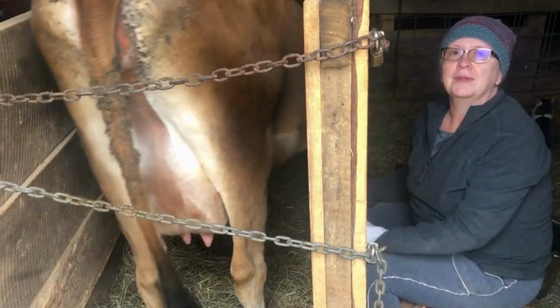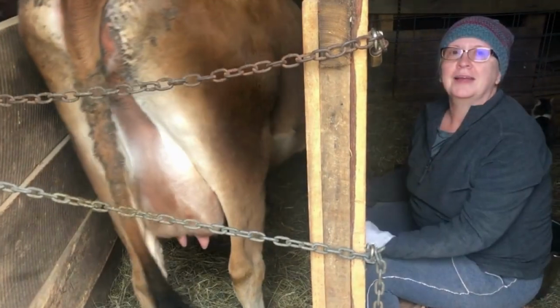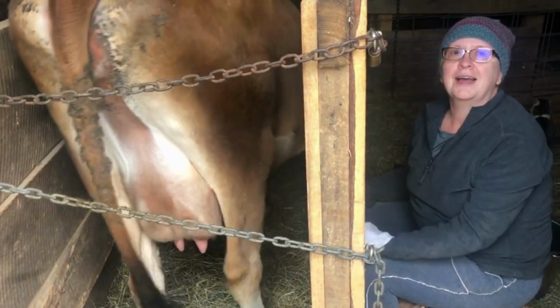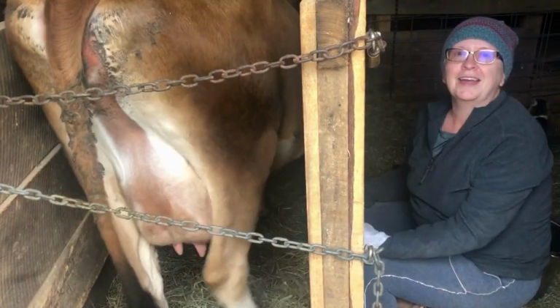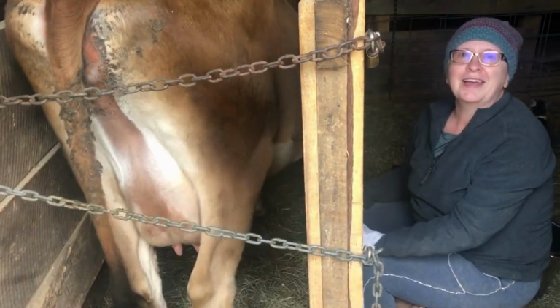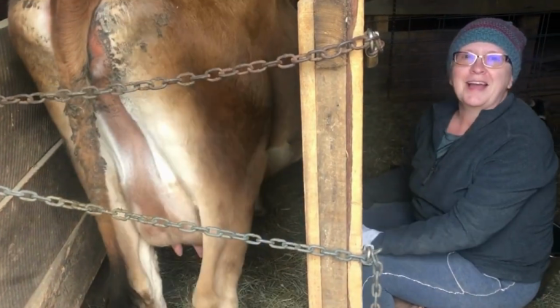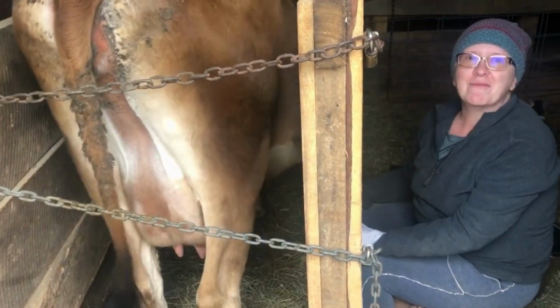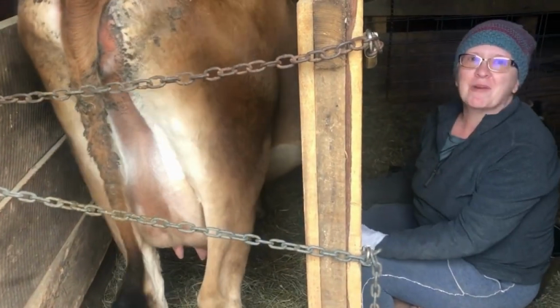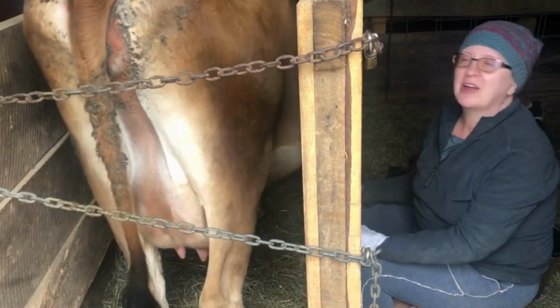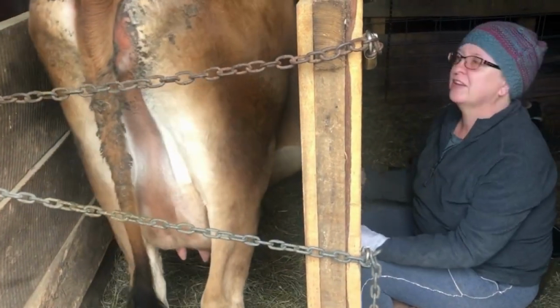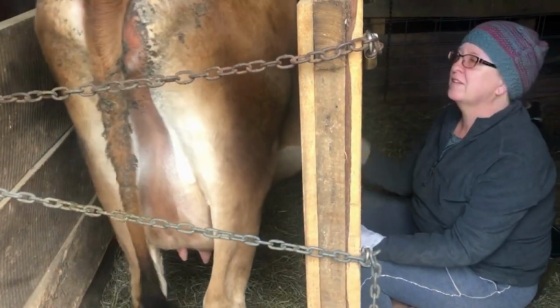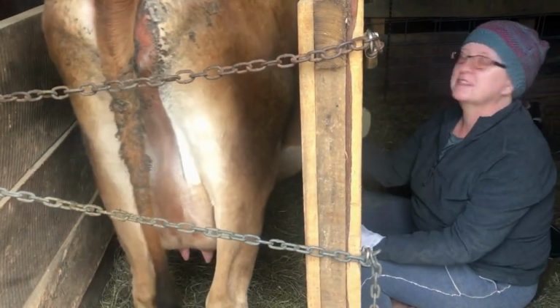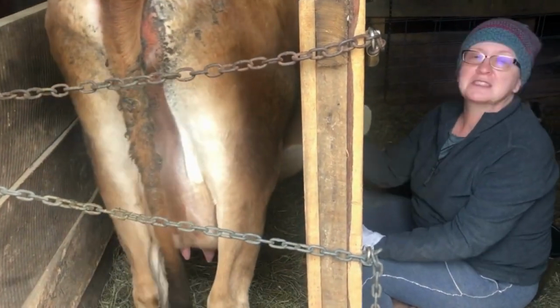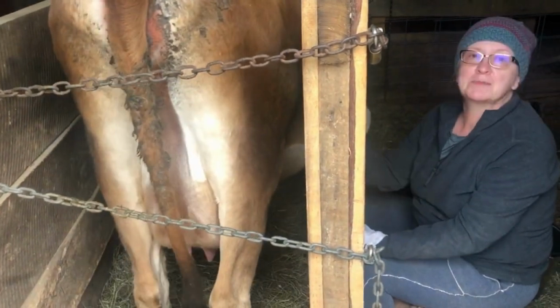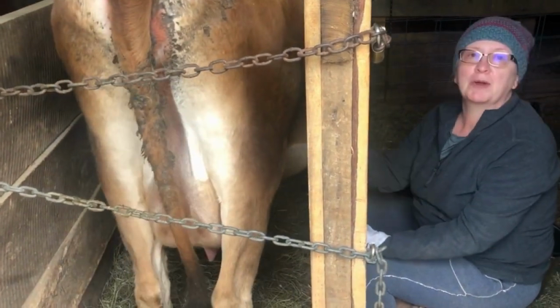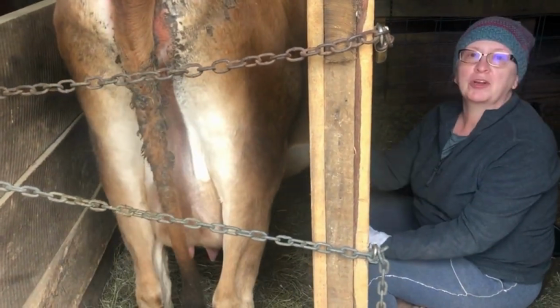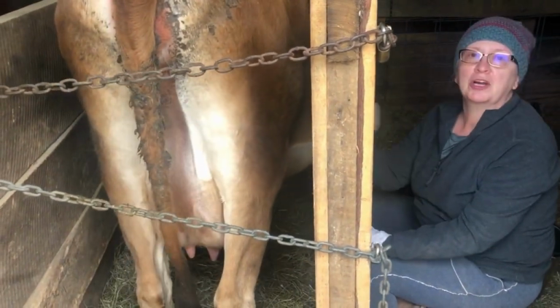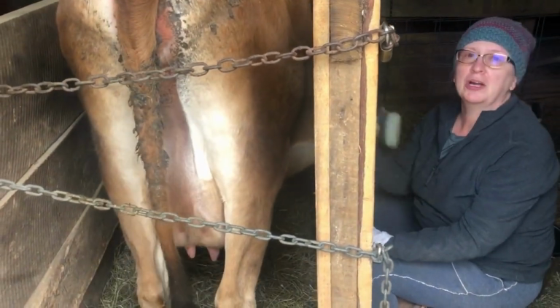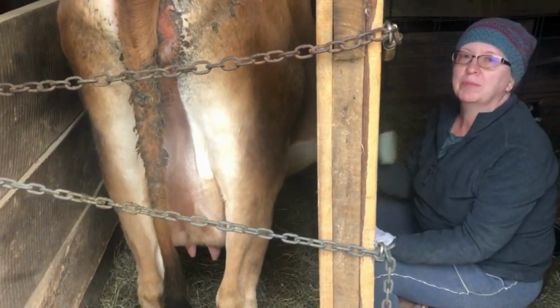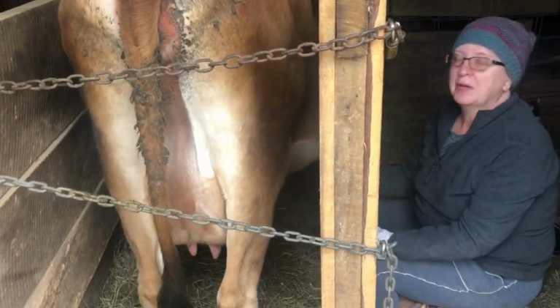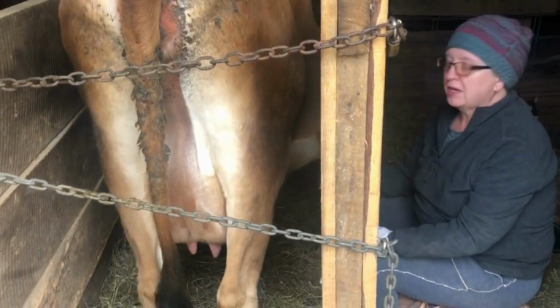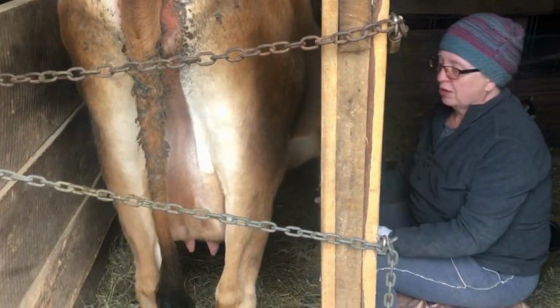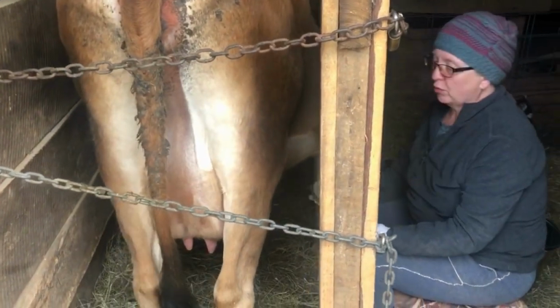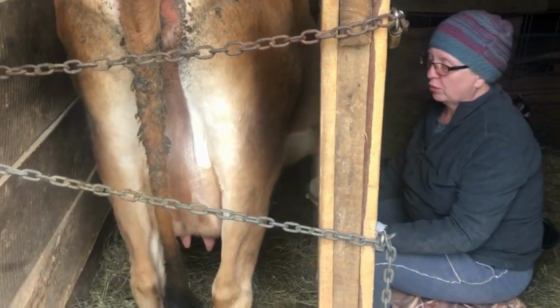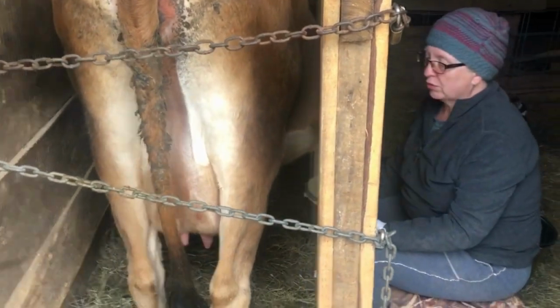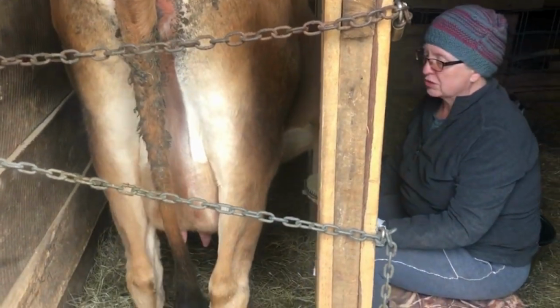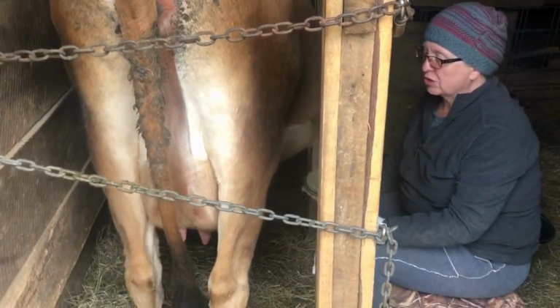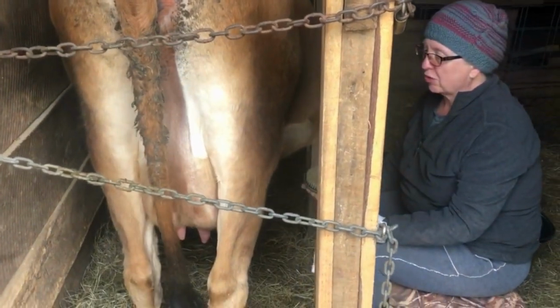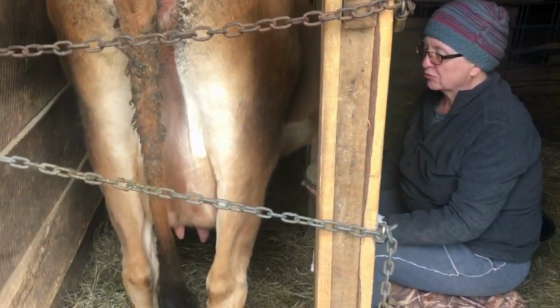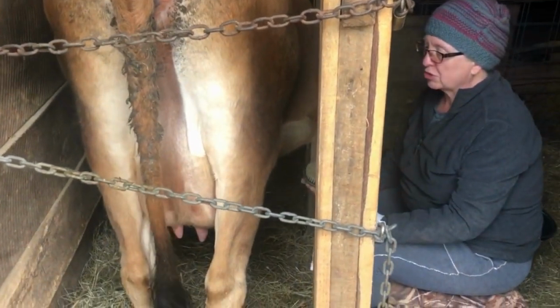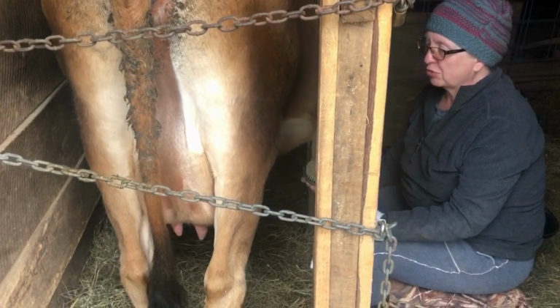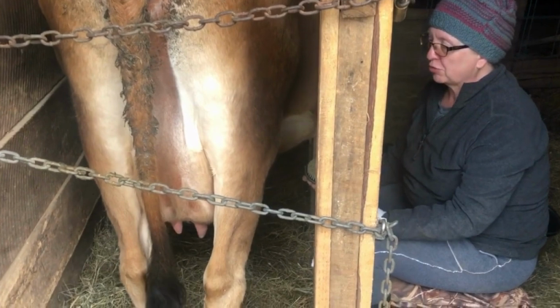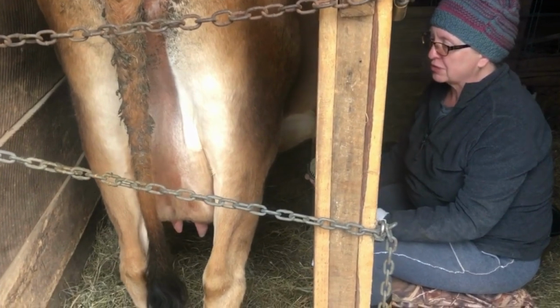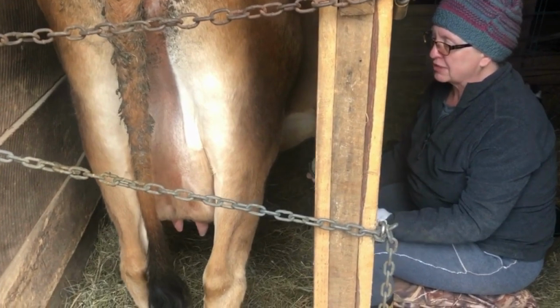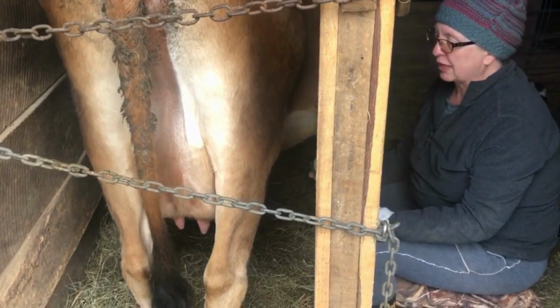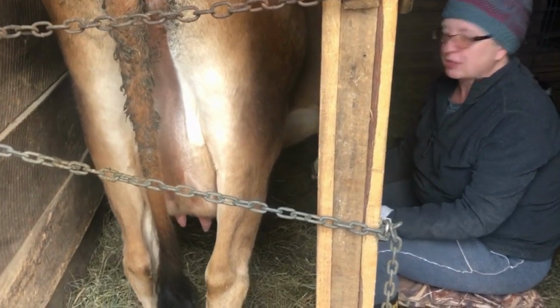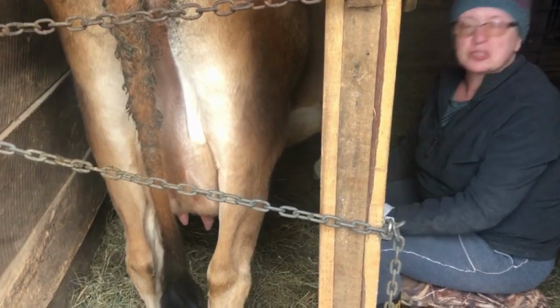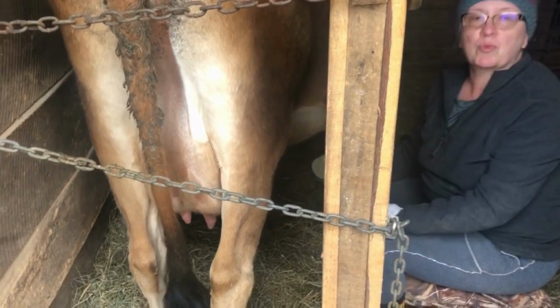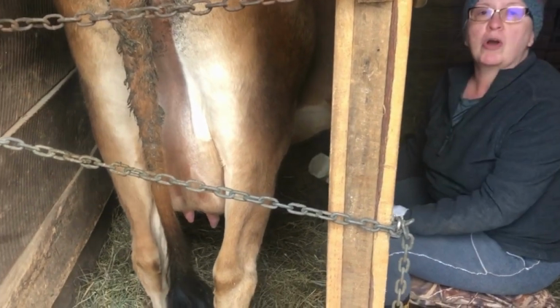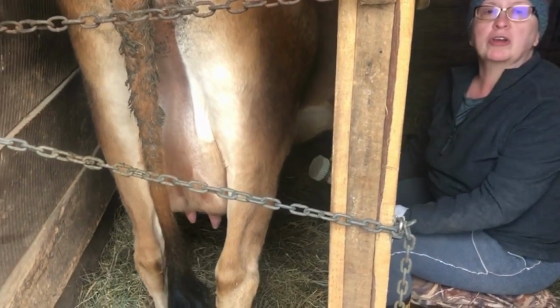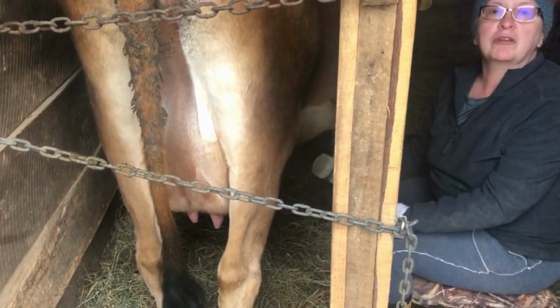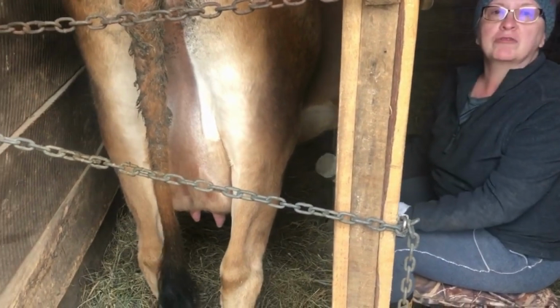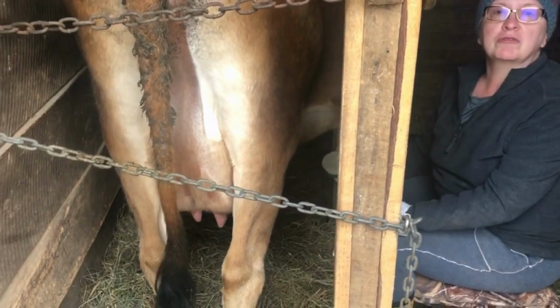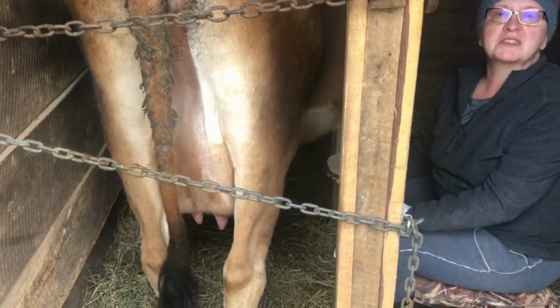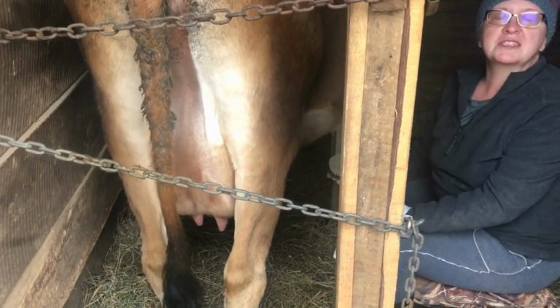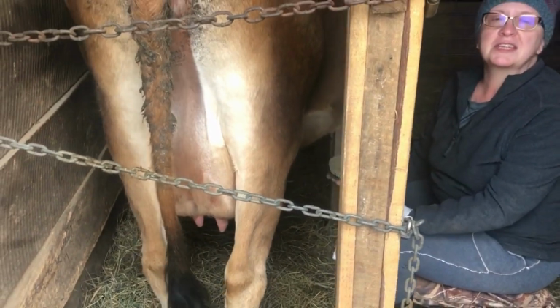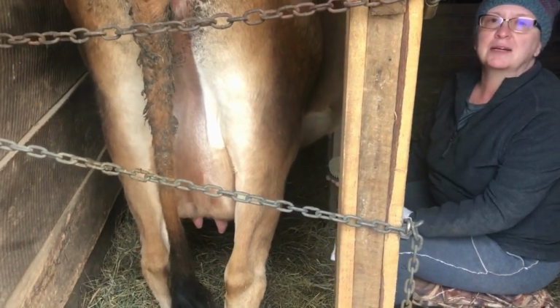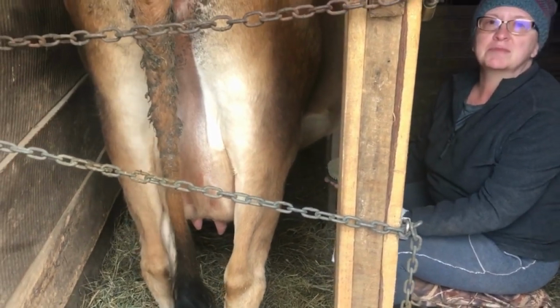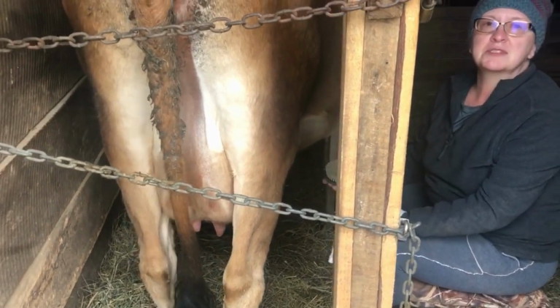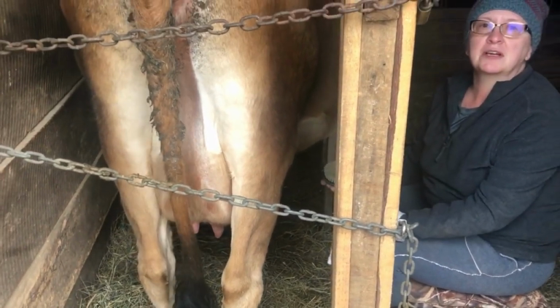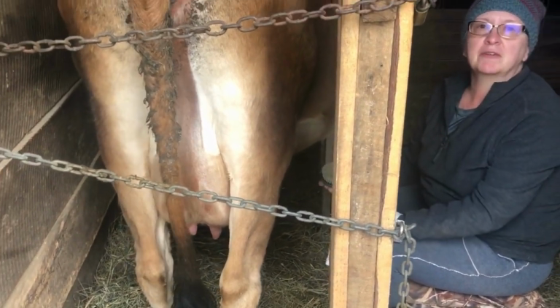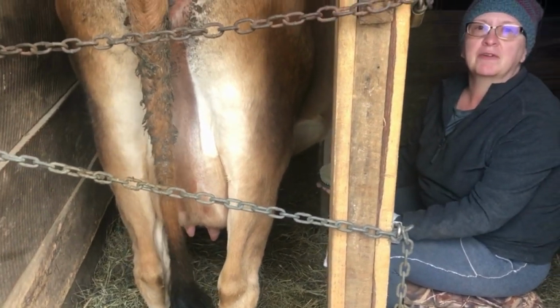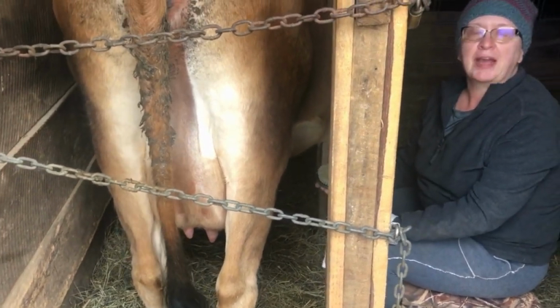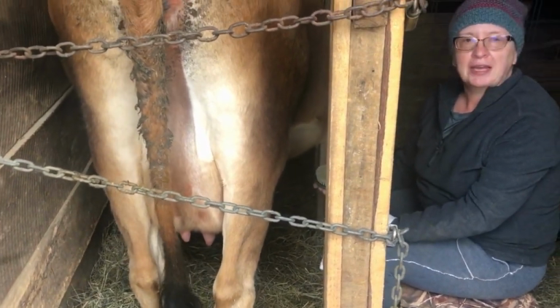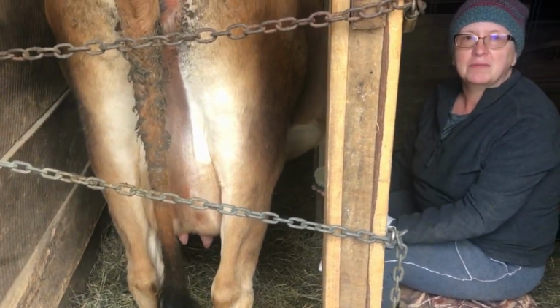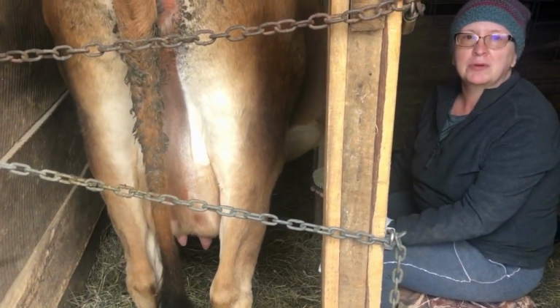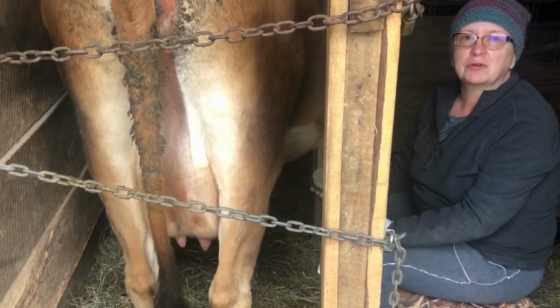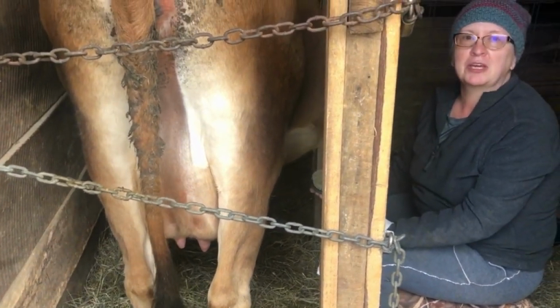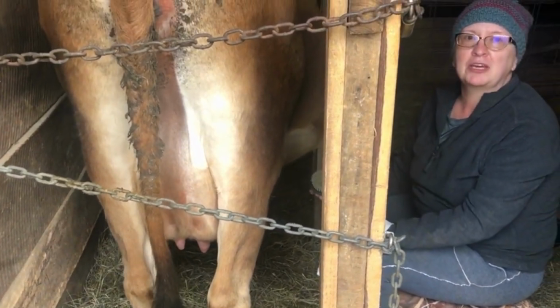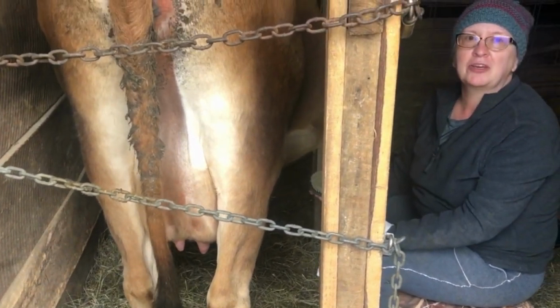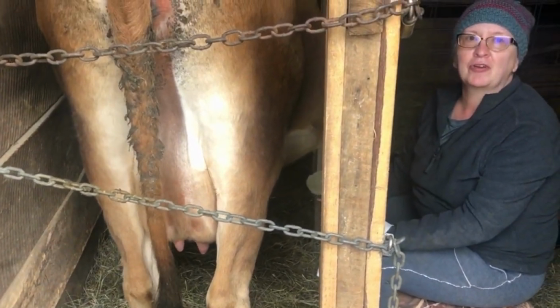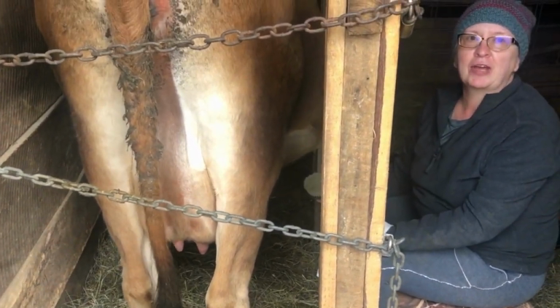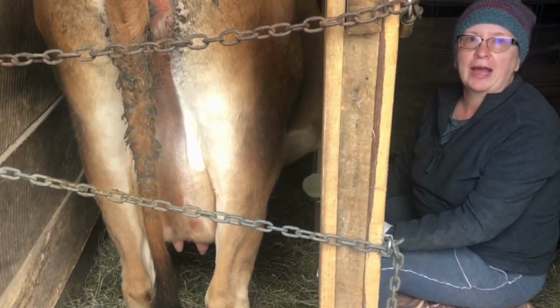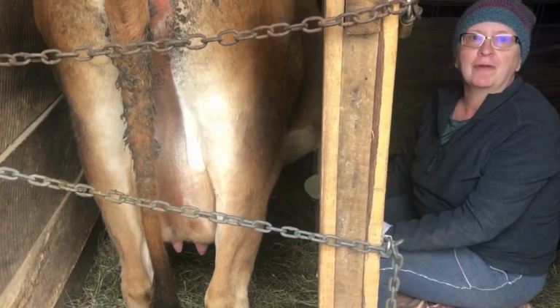Hi, I'm Rhonda. This is Buttercup. We want to talk to you today, just walk you through the steps of hand milking your cow.